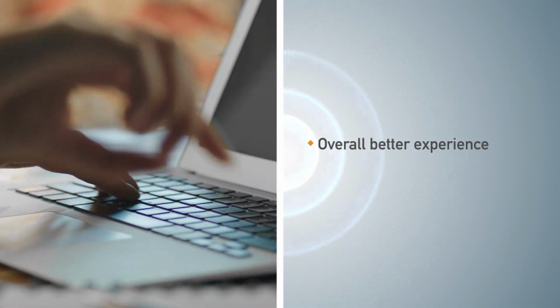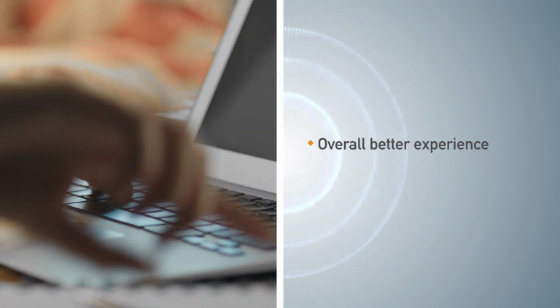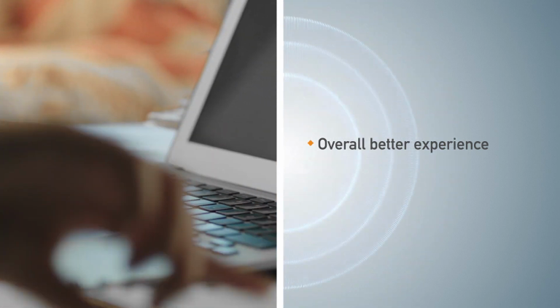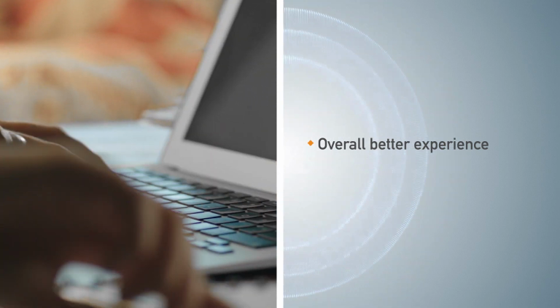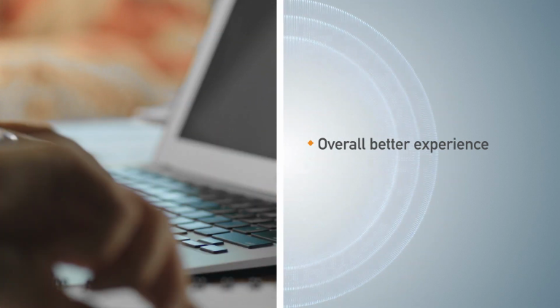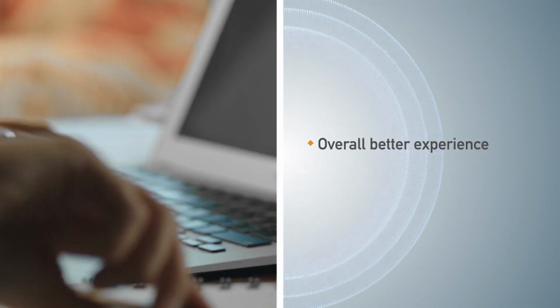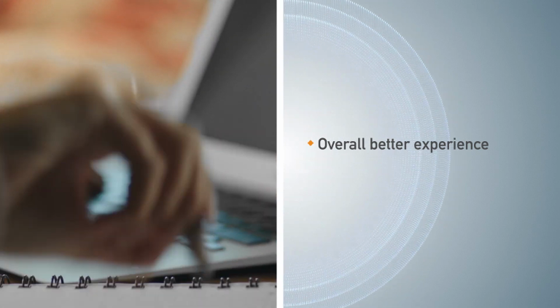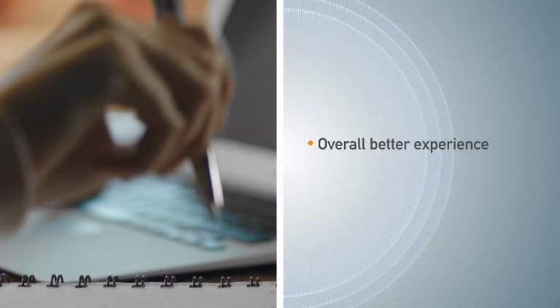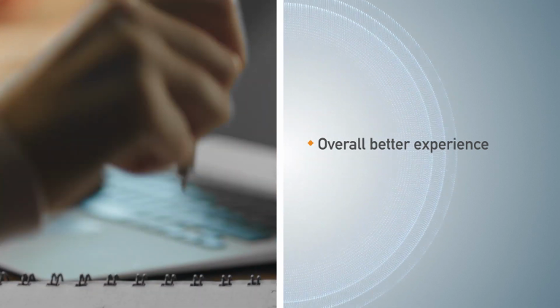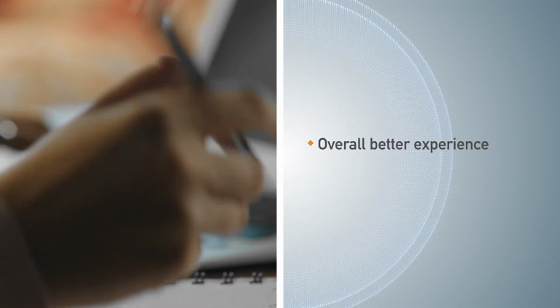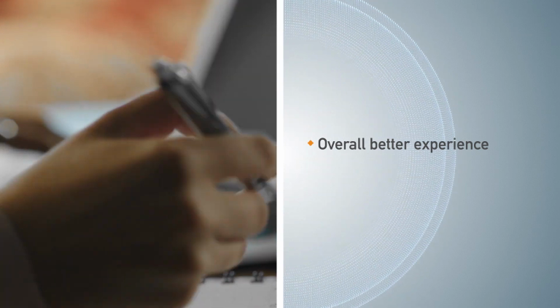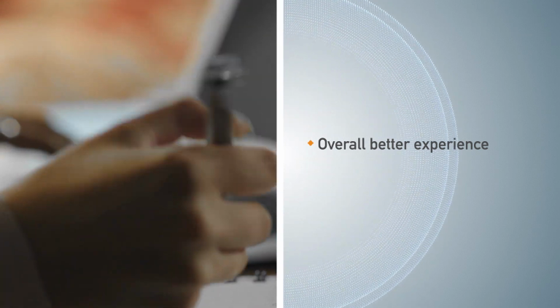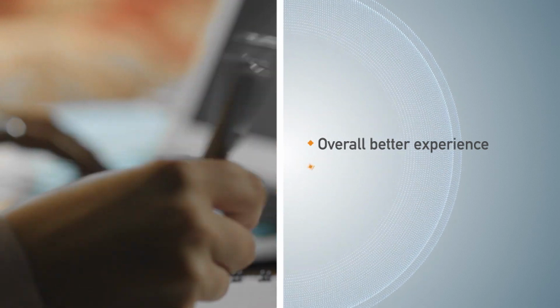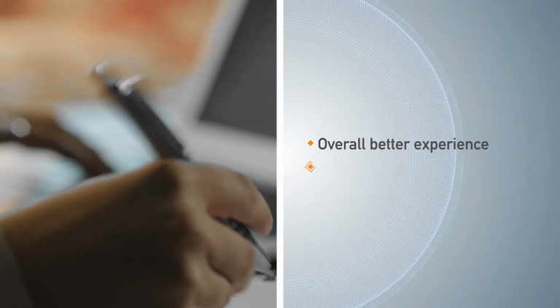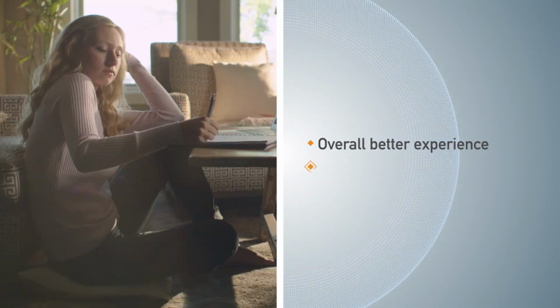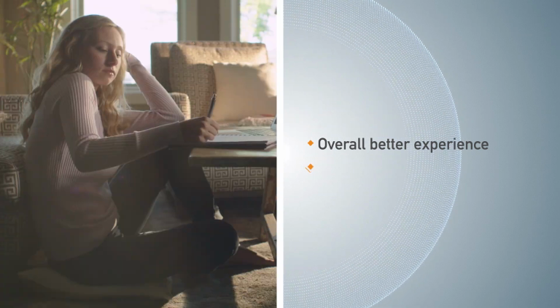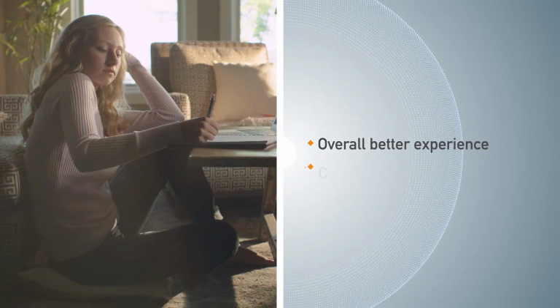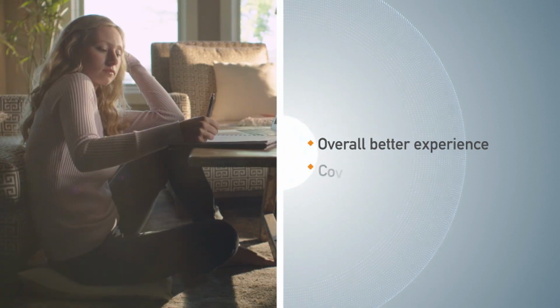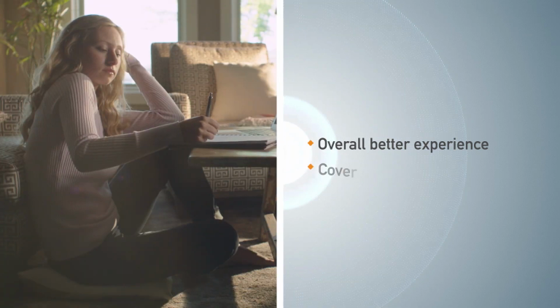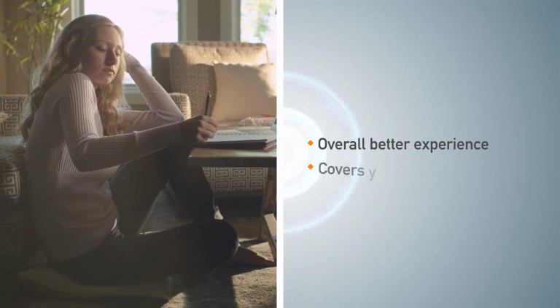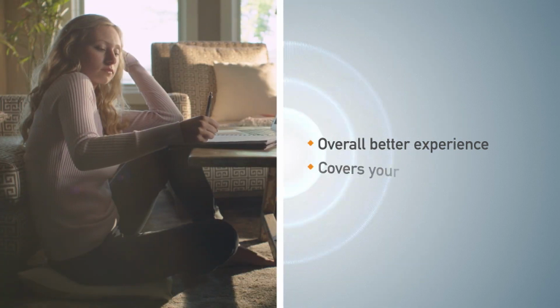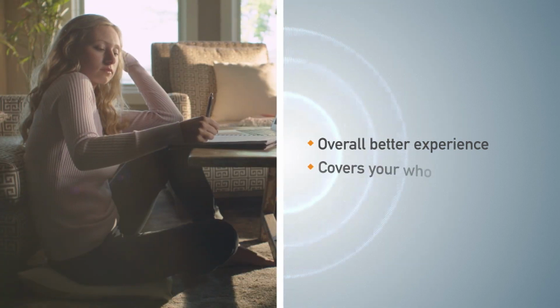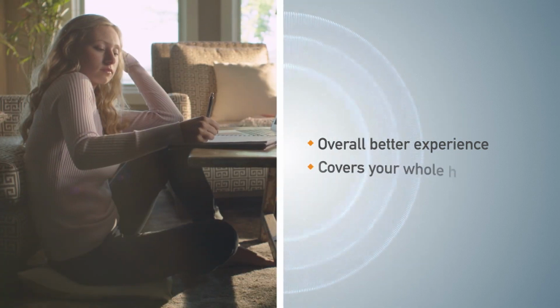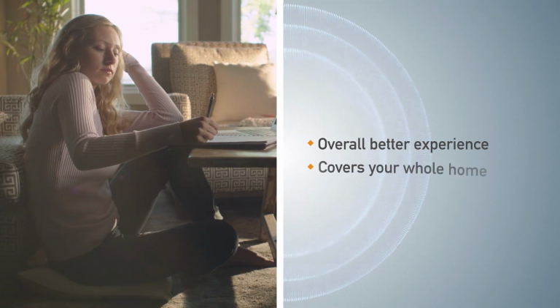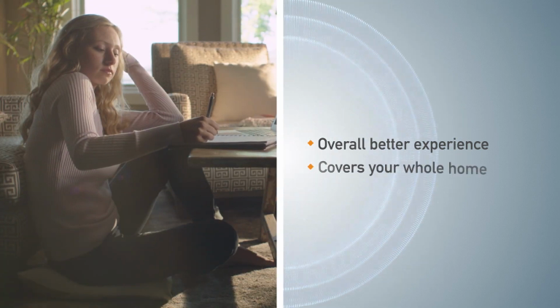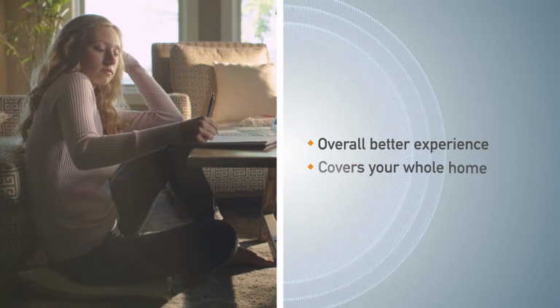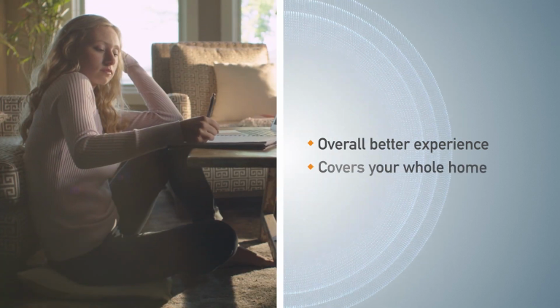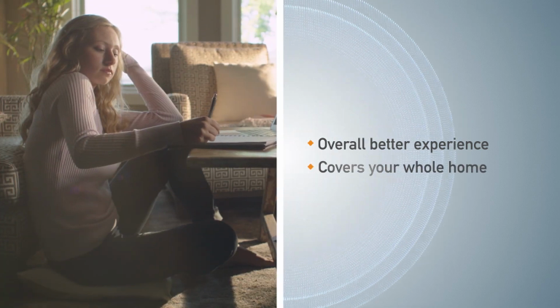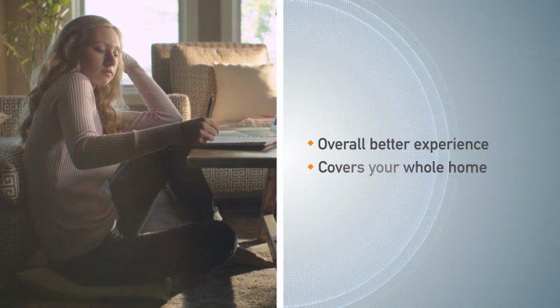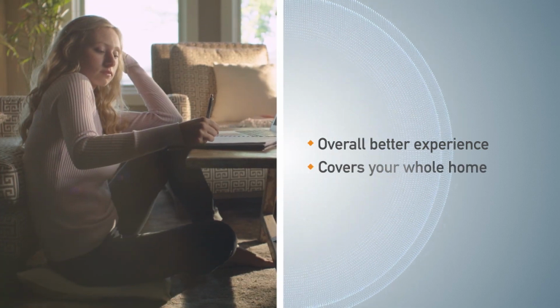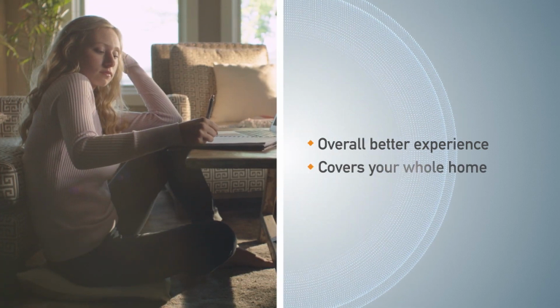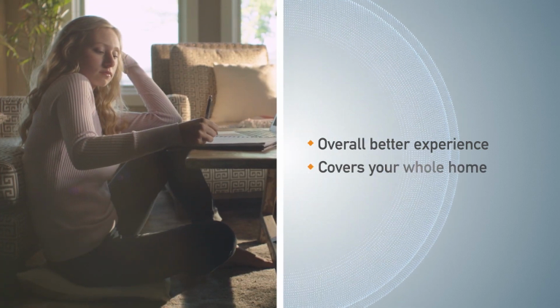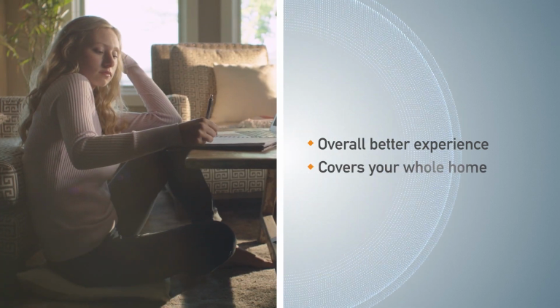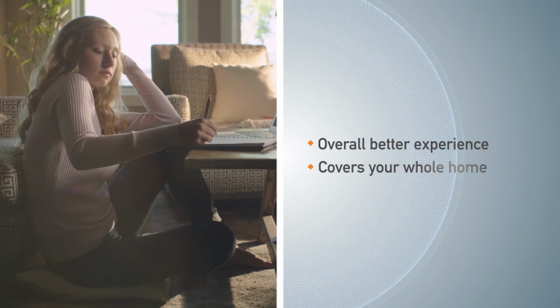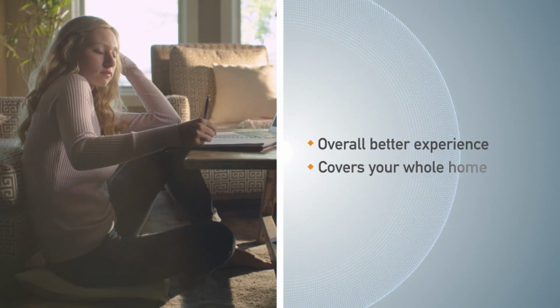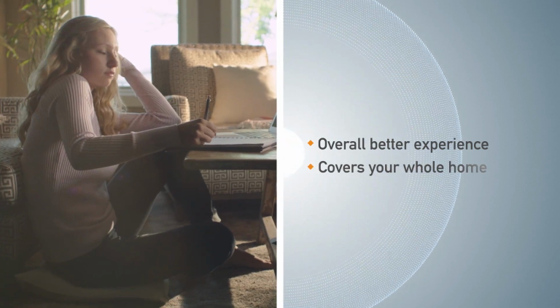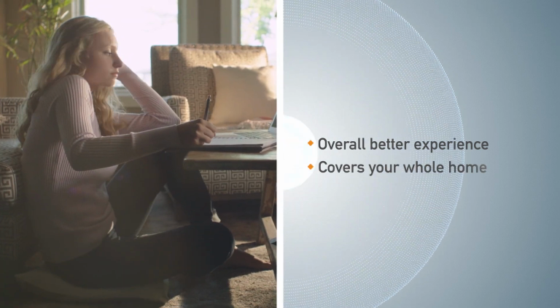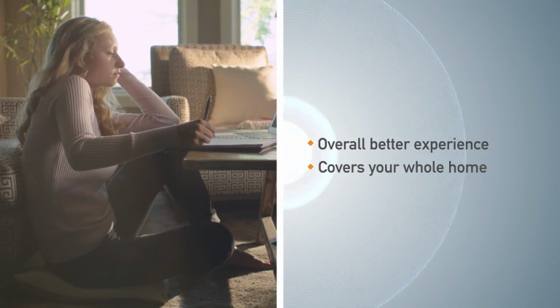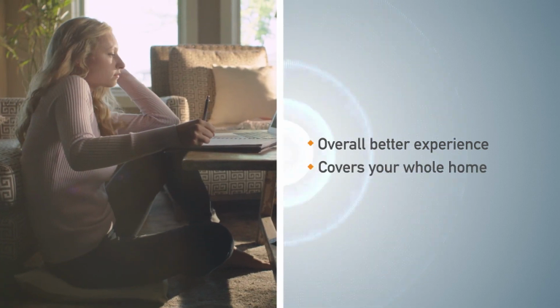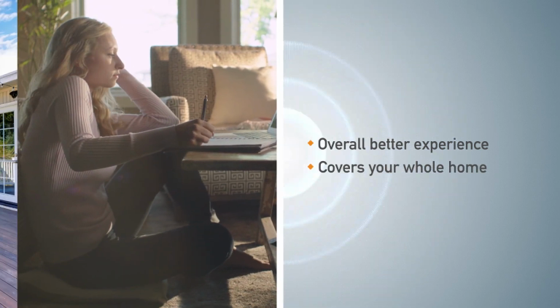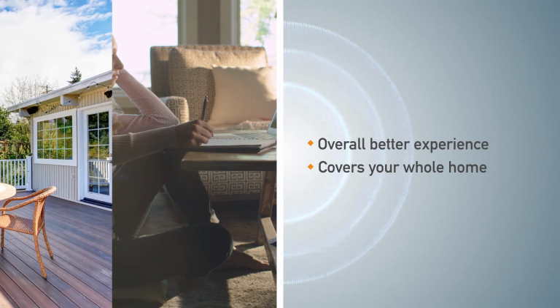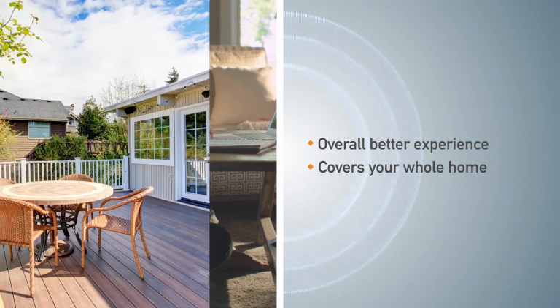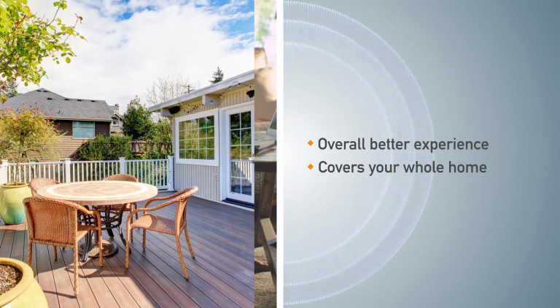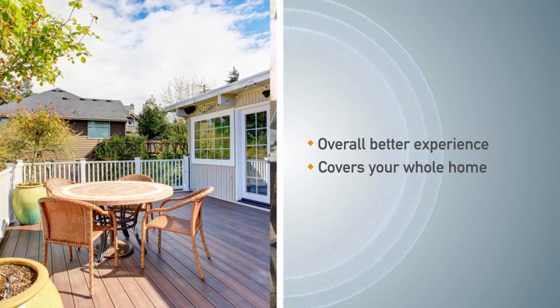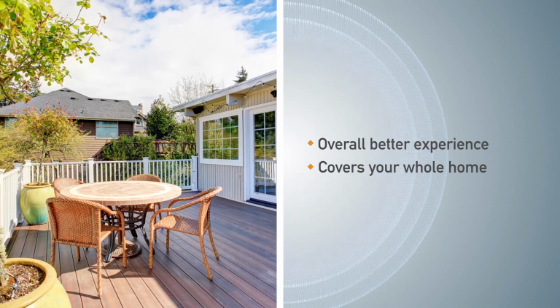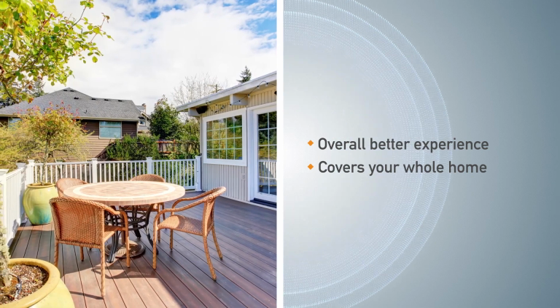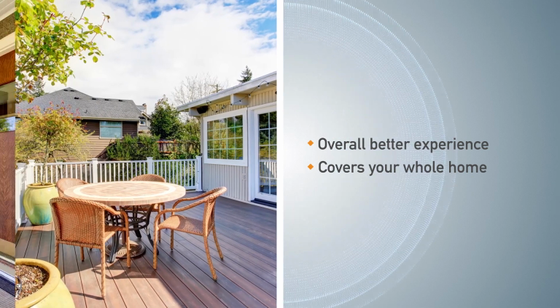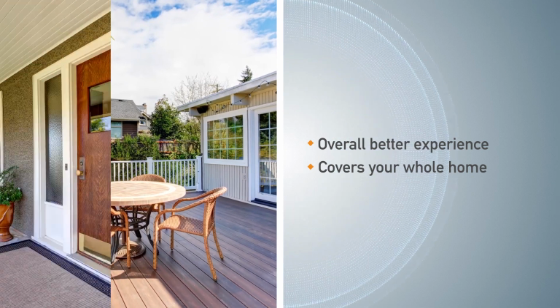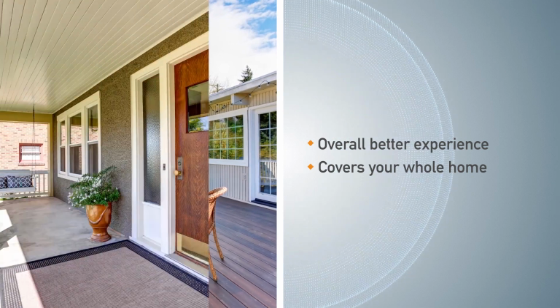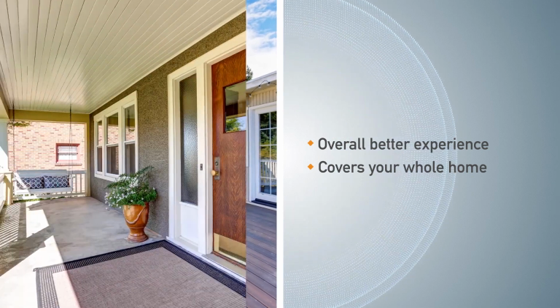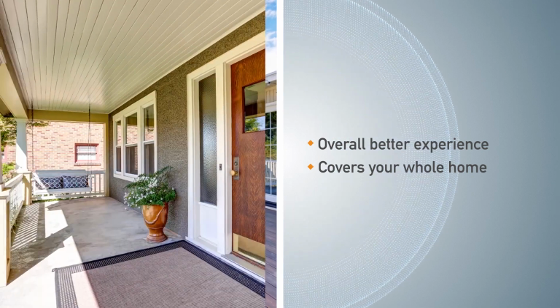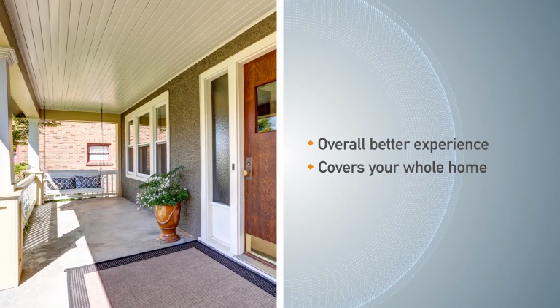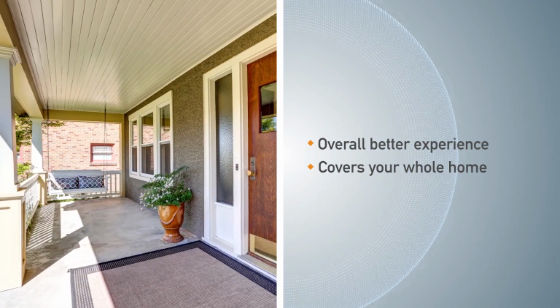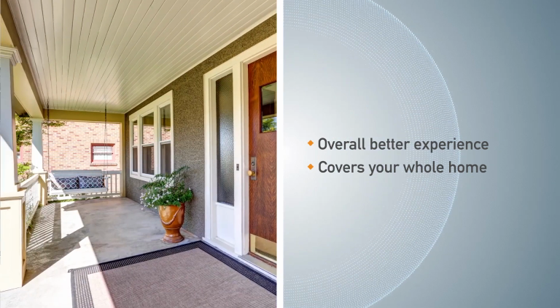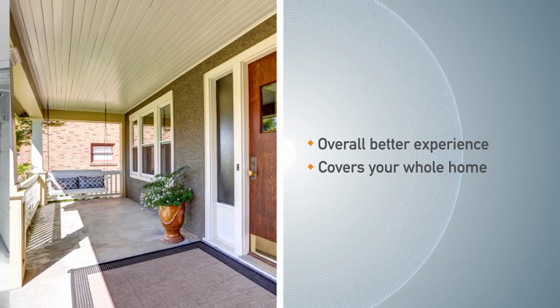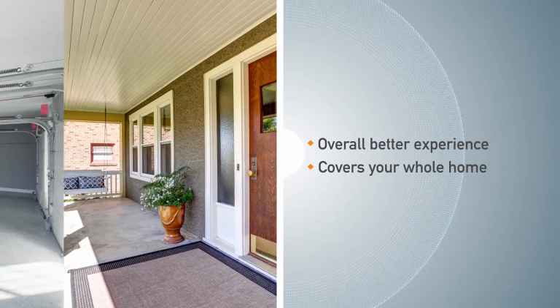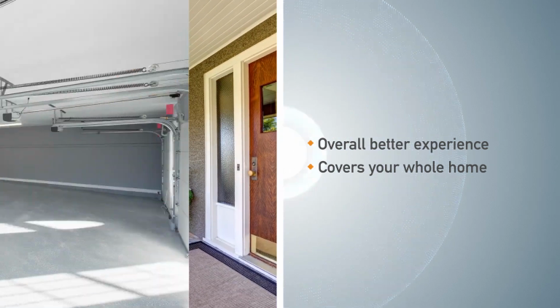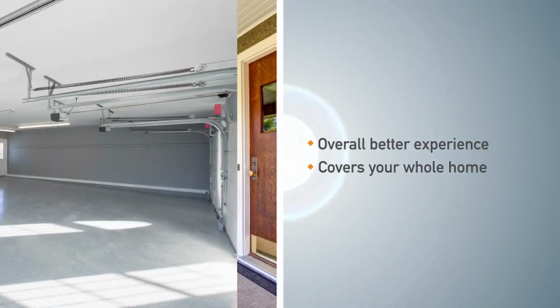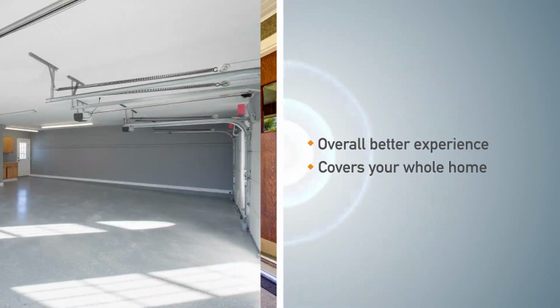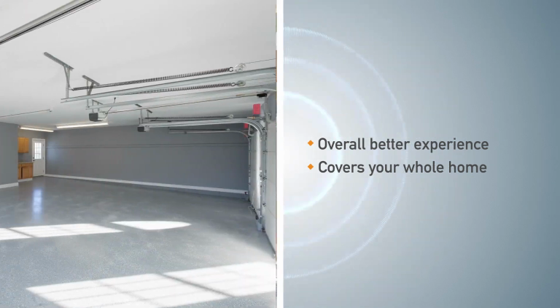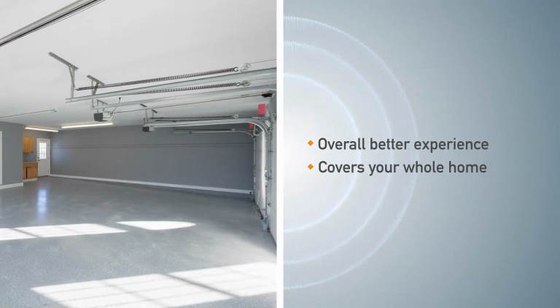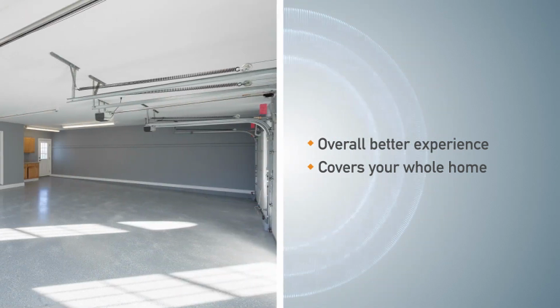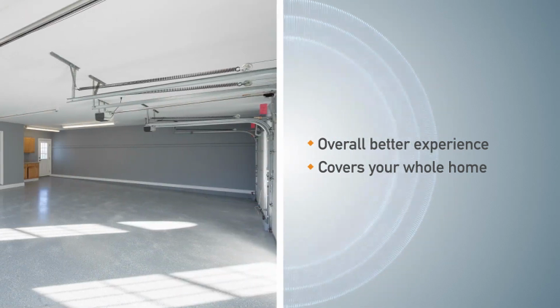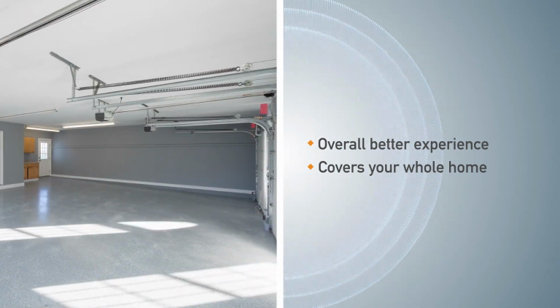You can also extend your Wi-Fi signal to bonus areas of your home, like a back deck, front porch, or garage space.